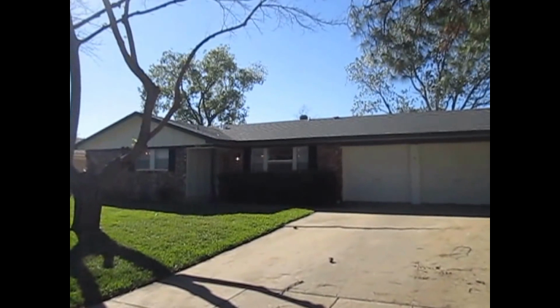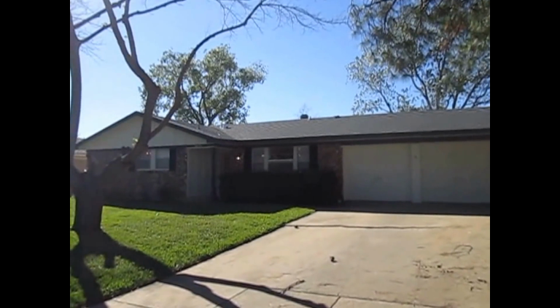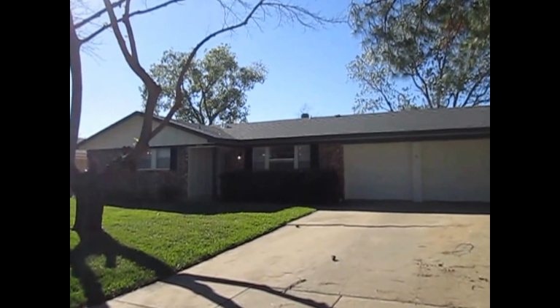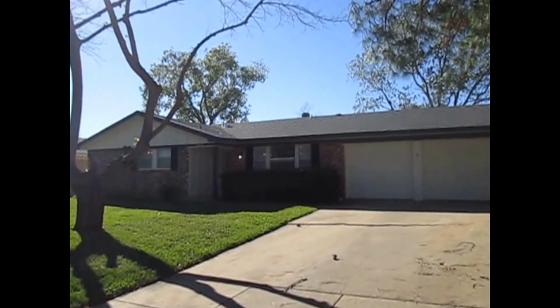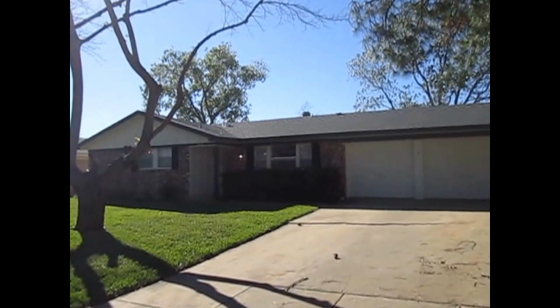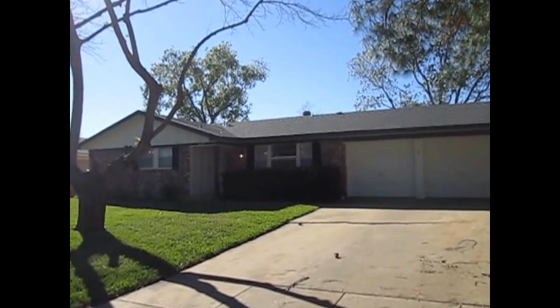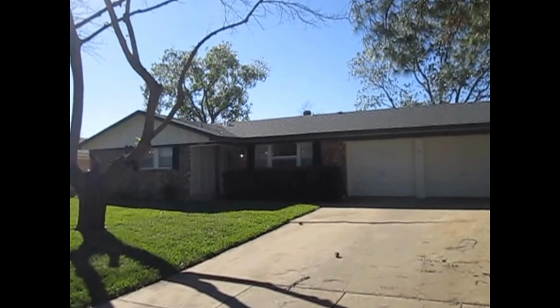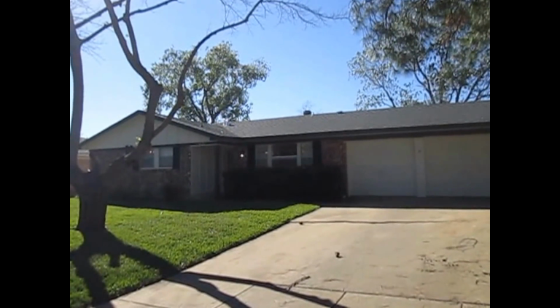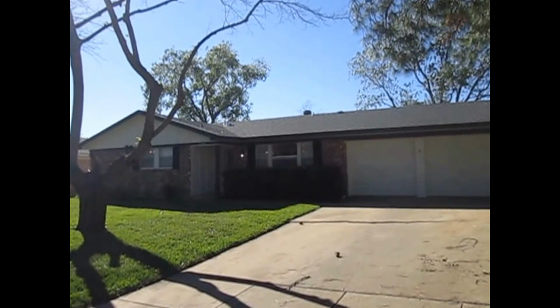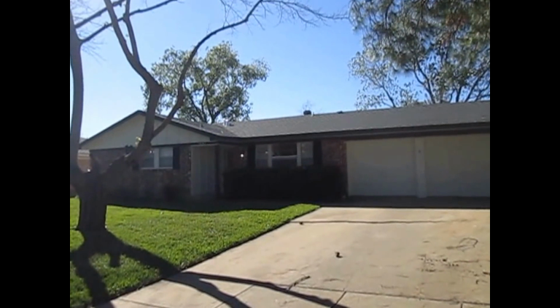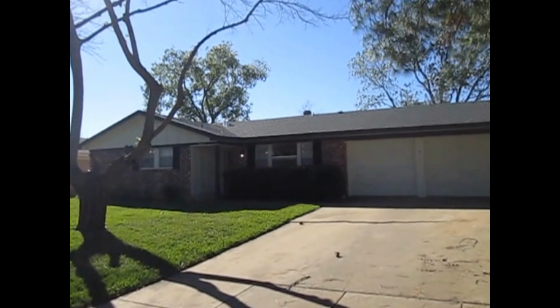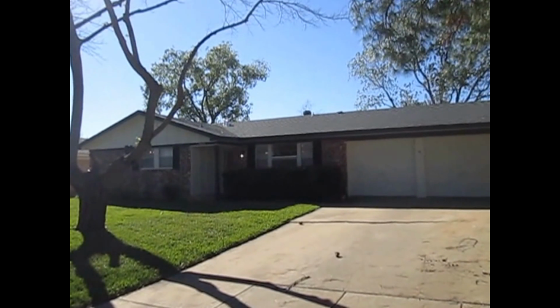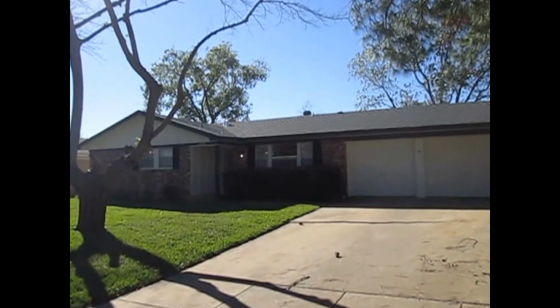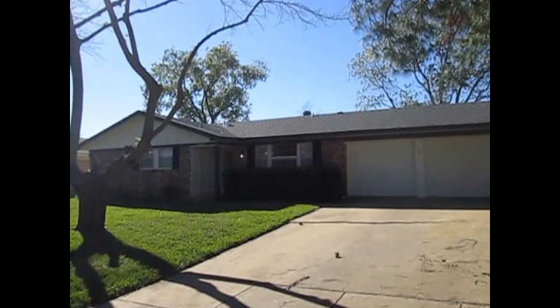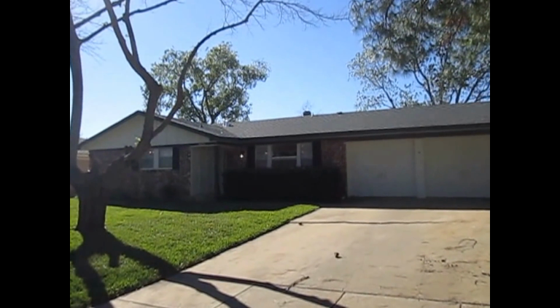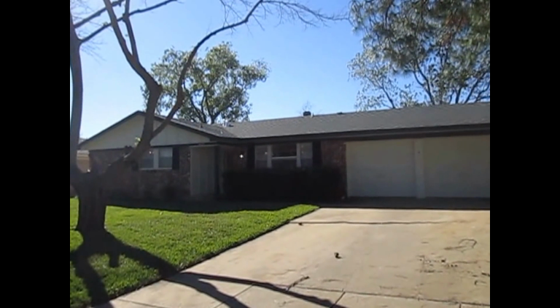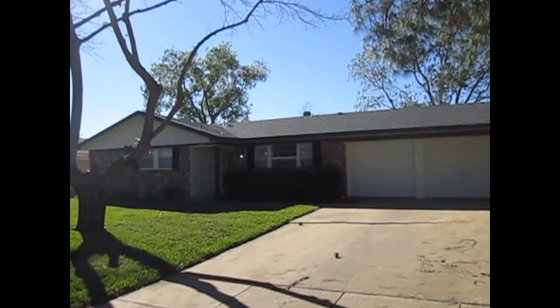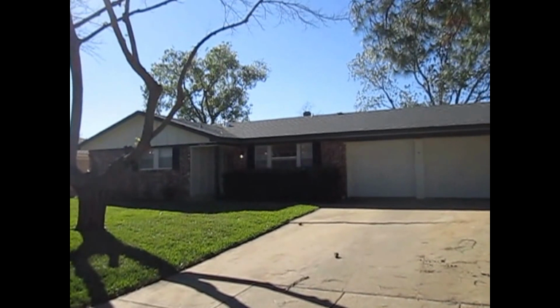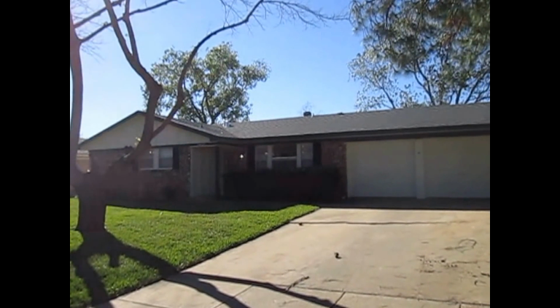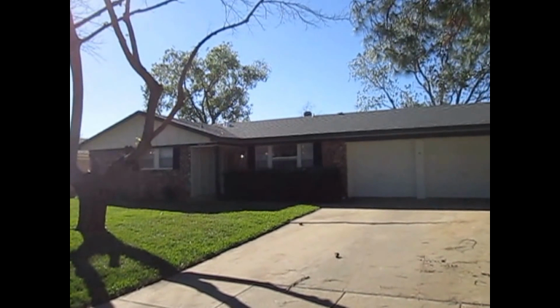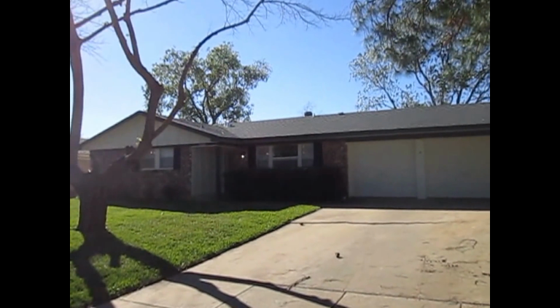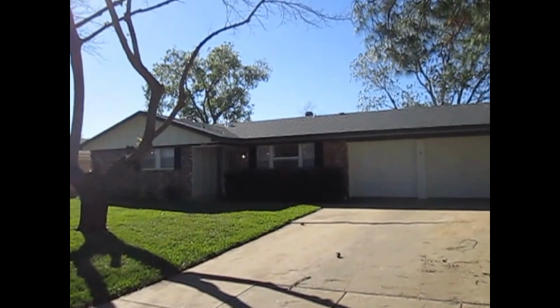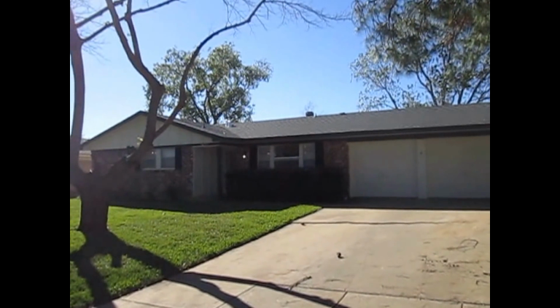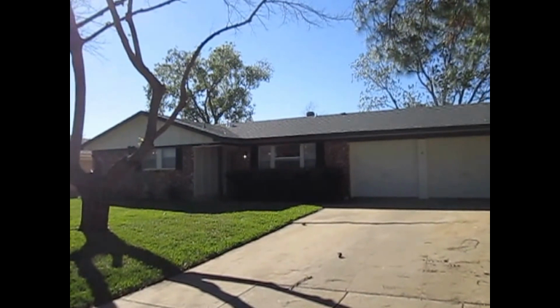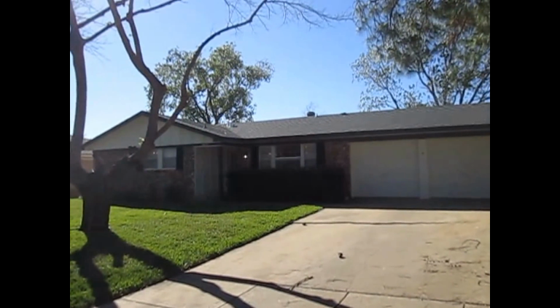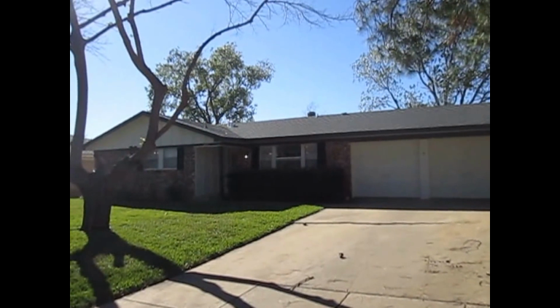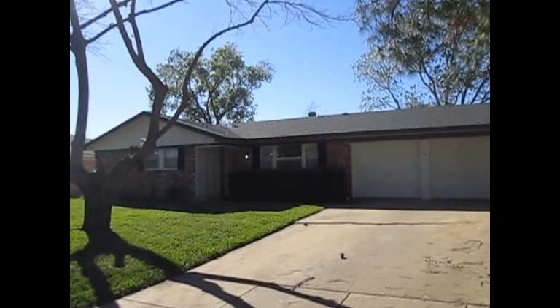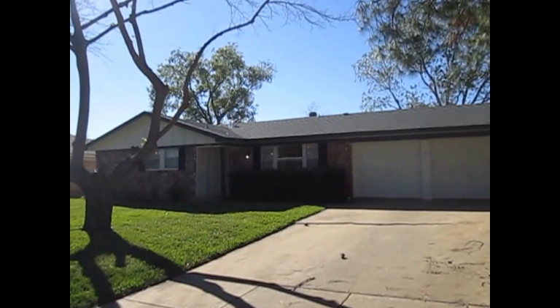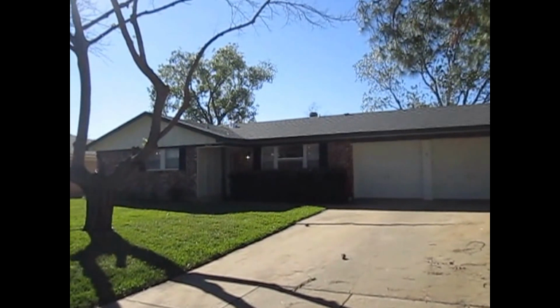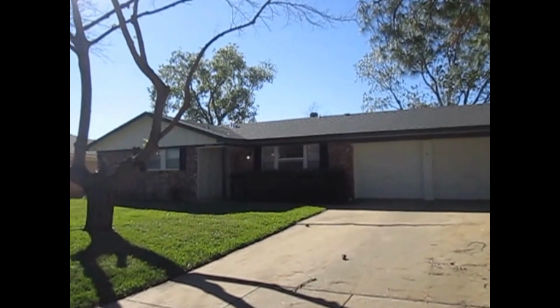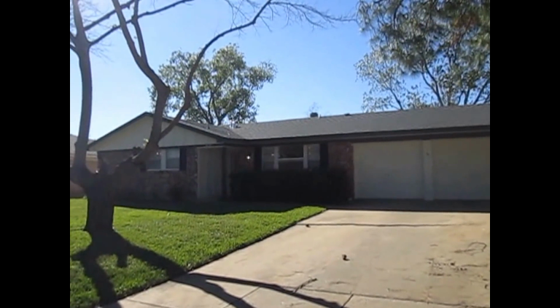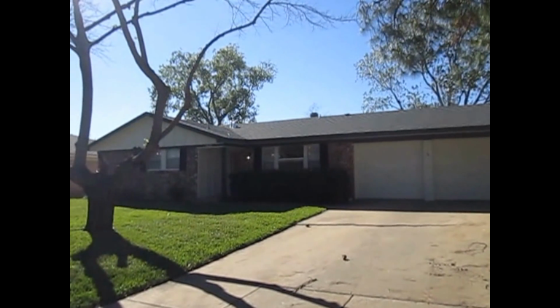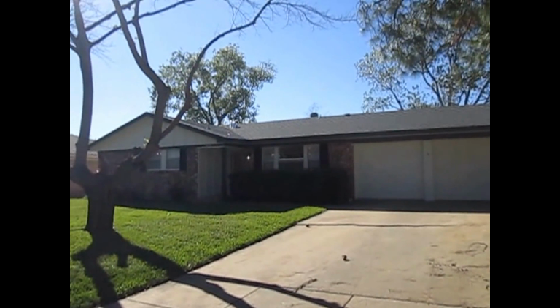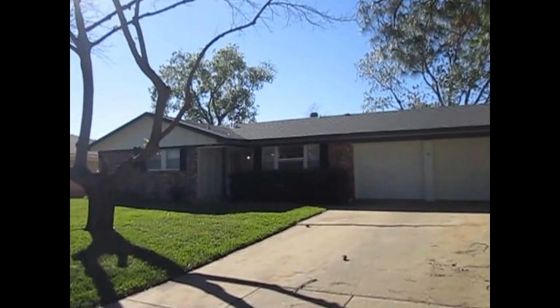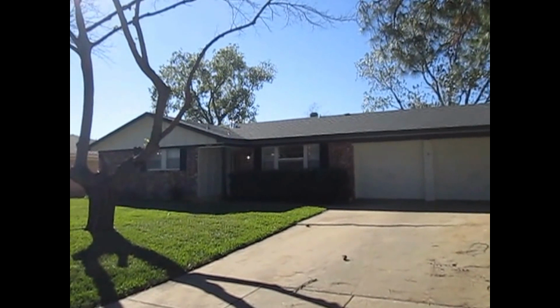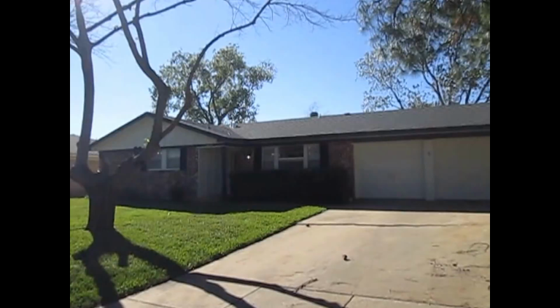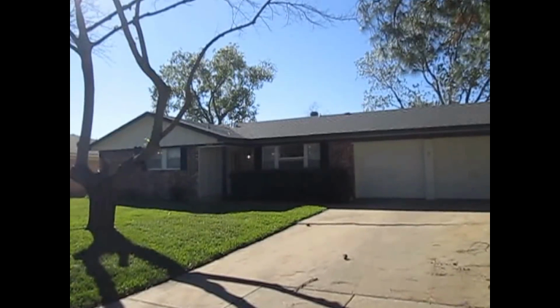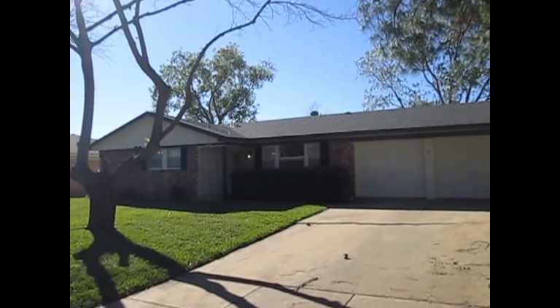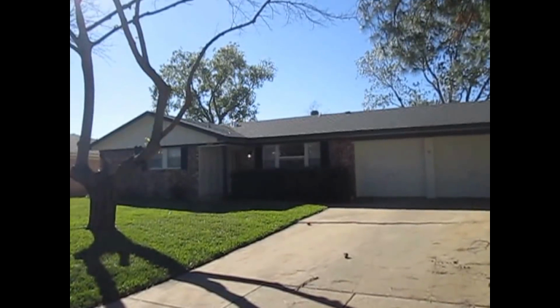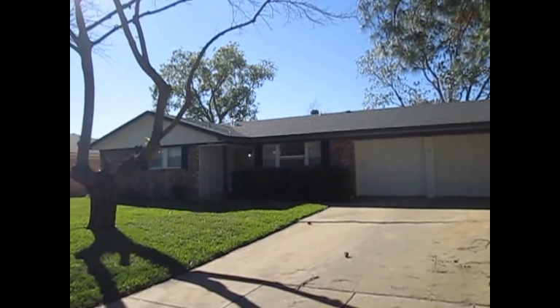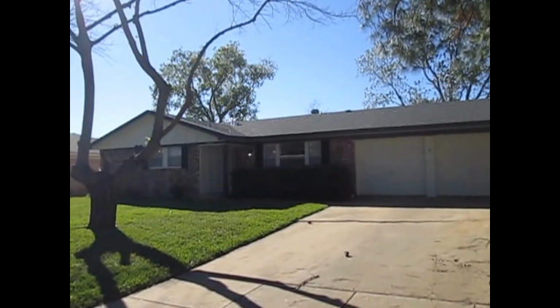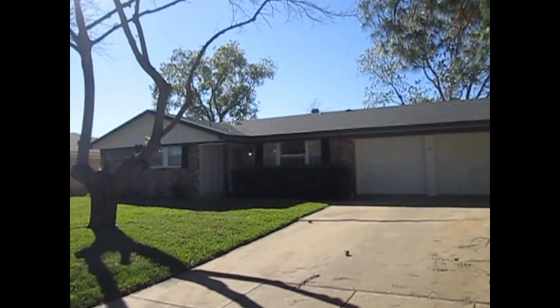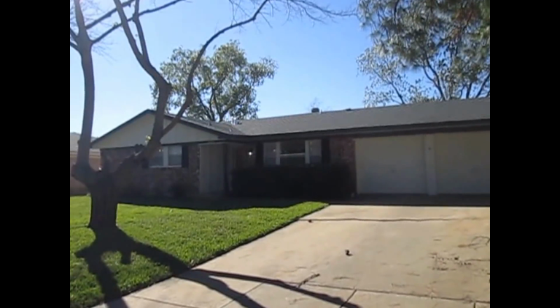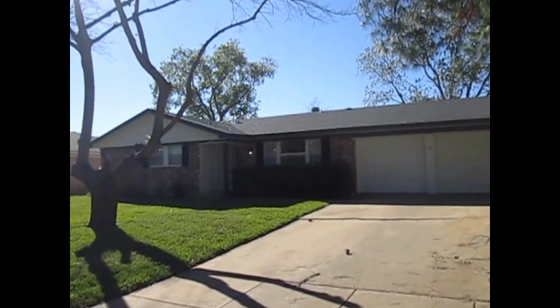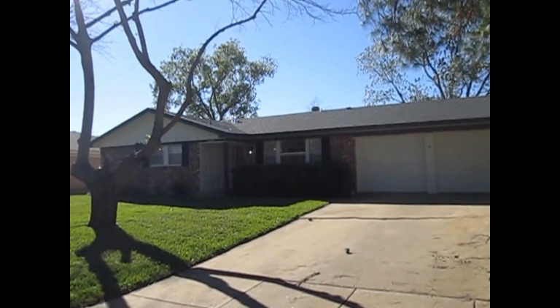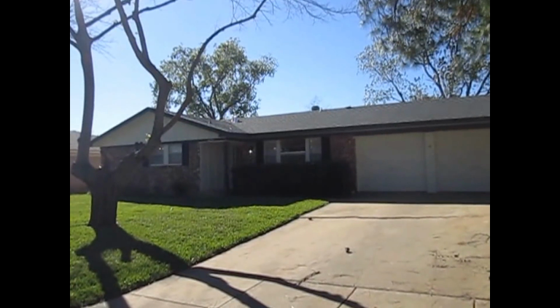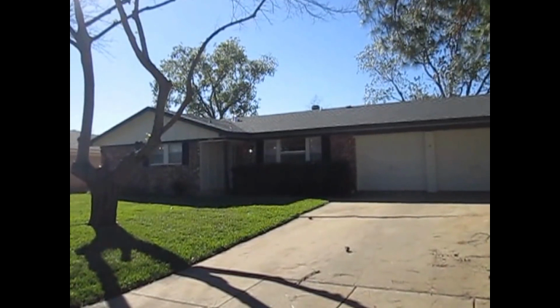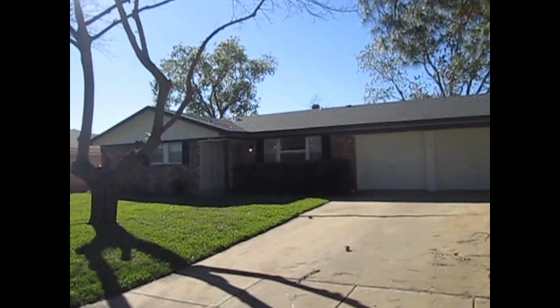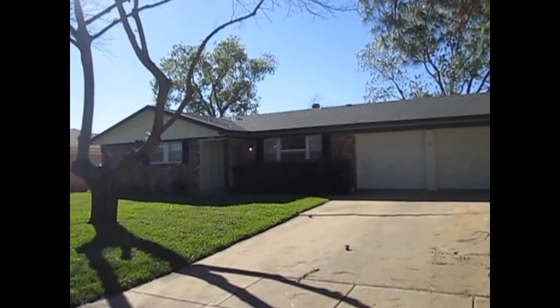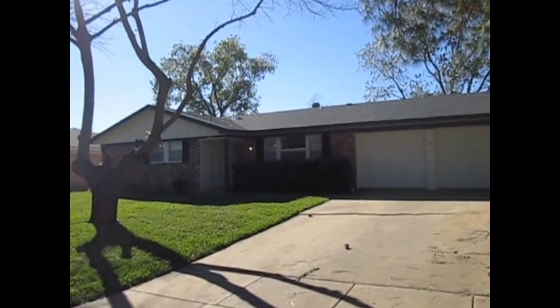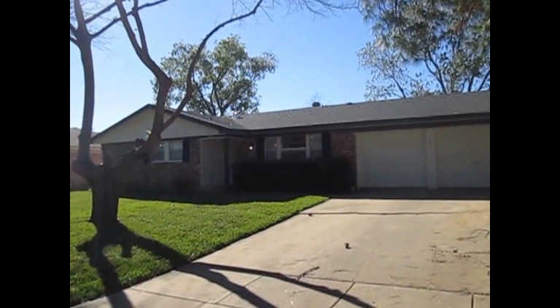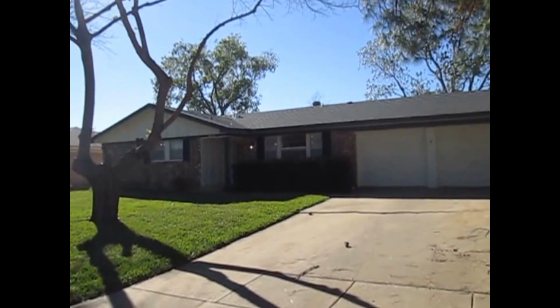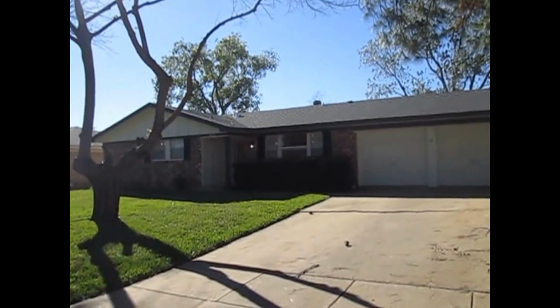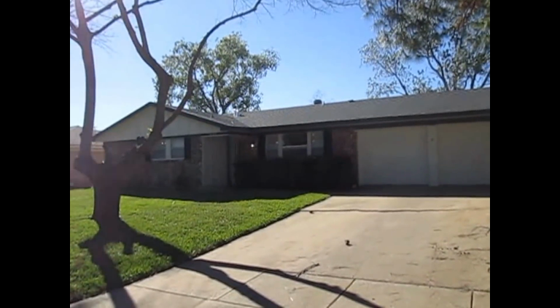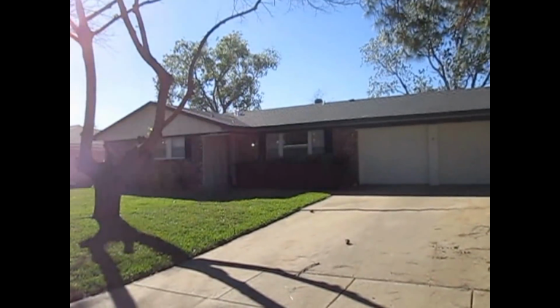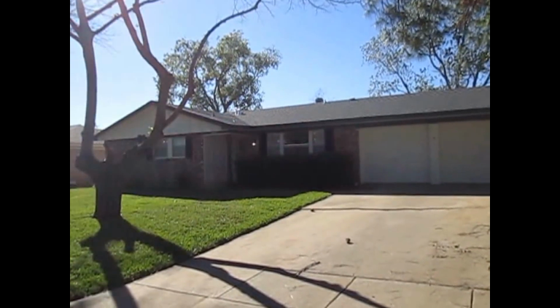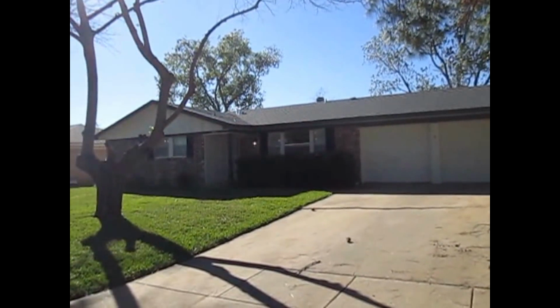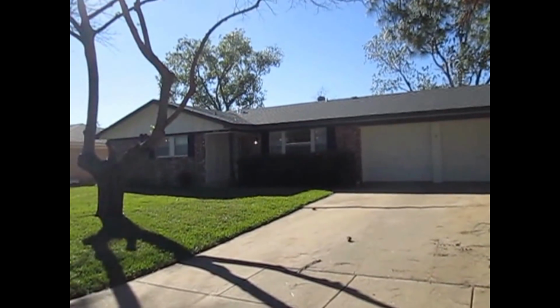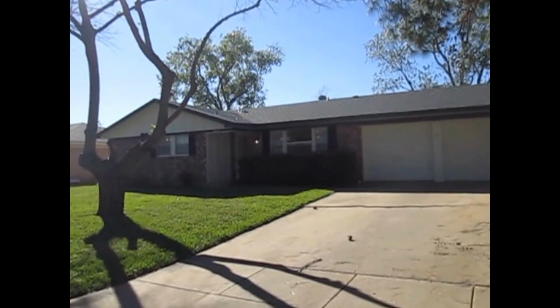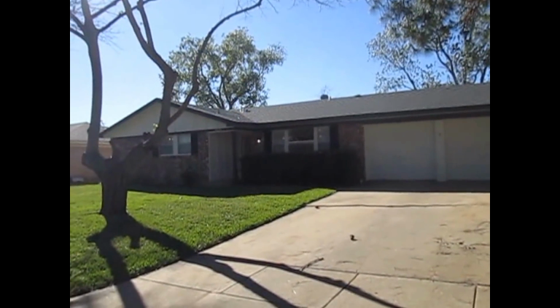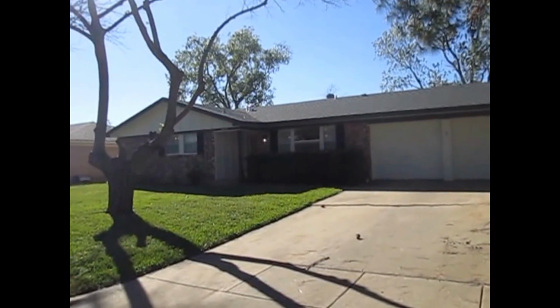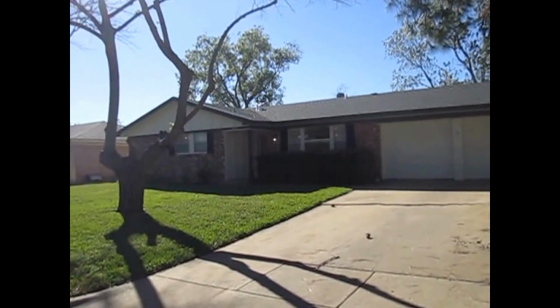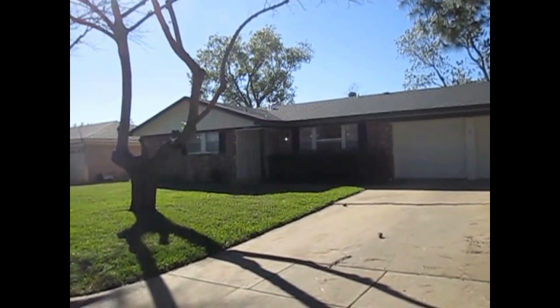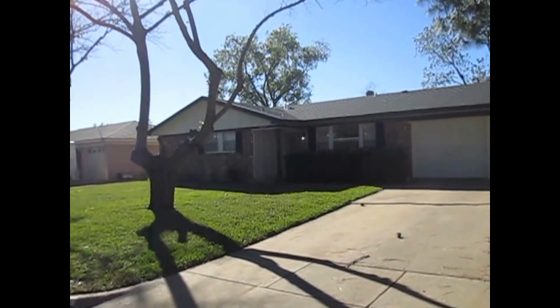Hey there, this is Garrett with Real Property Management DFW. Today we're at the home at 3621 Harbor Drive in Bedford, Texas 76021.